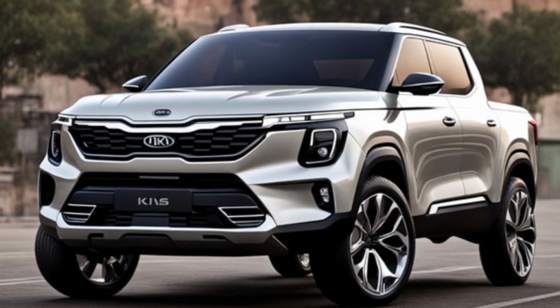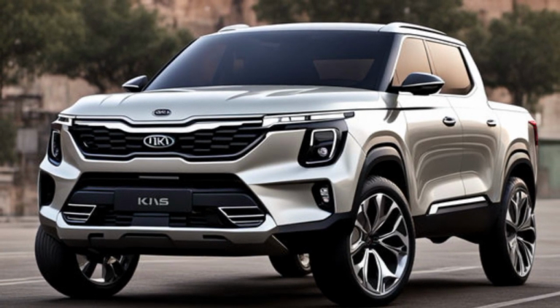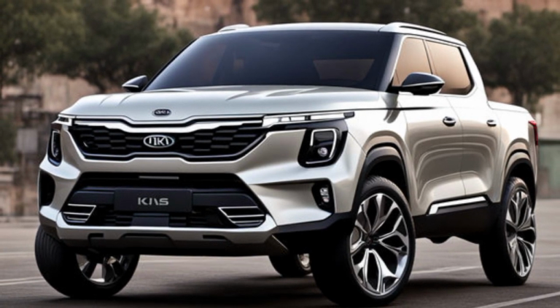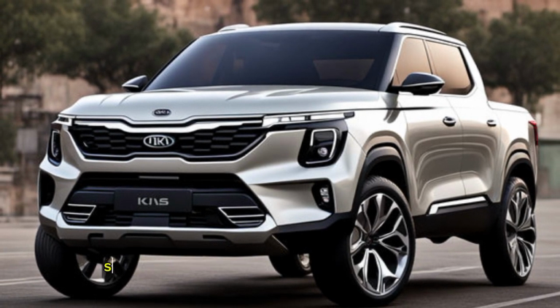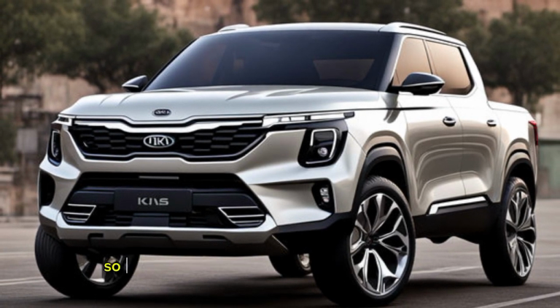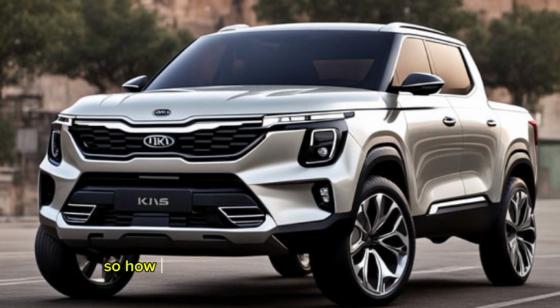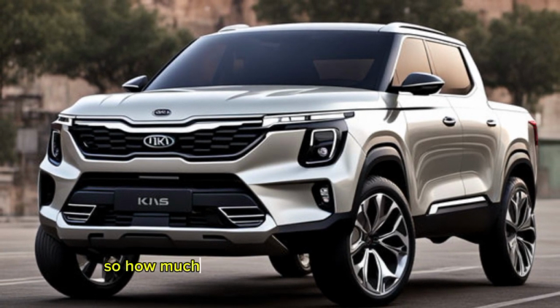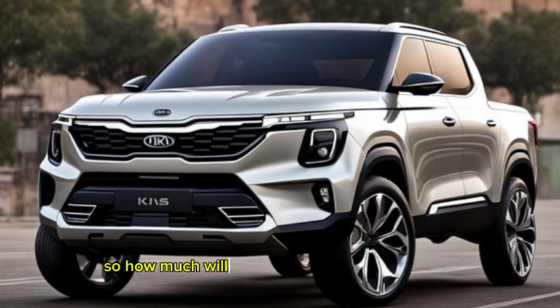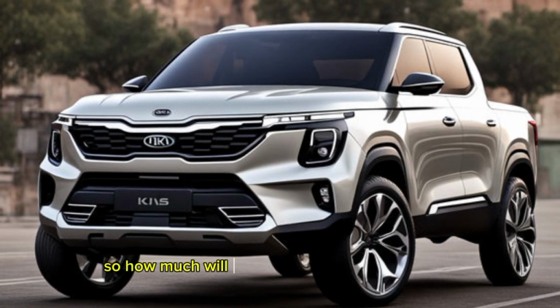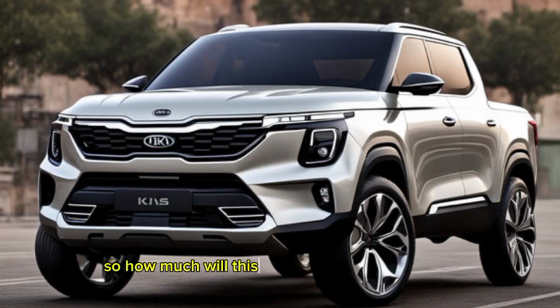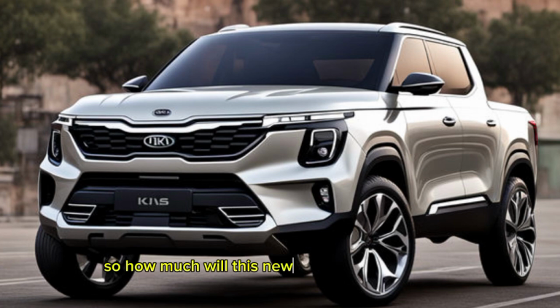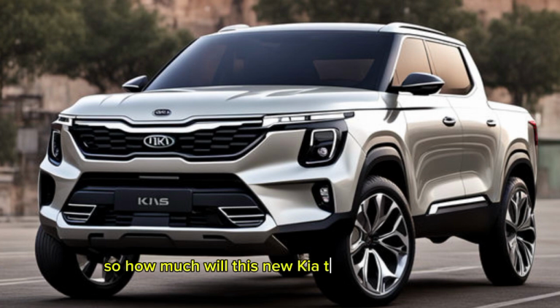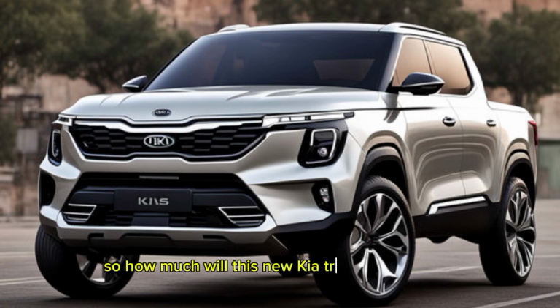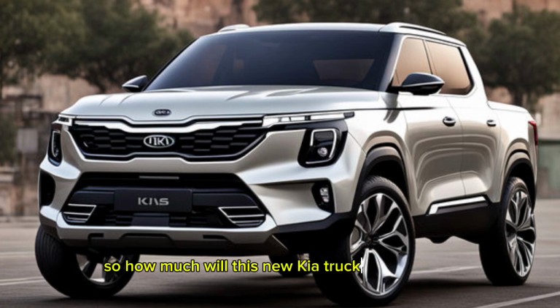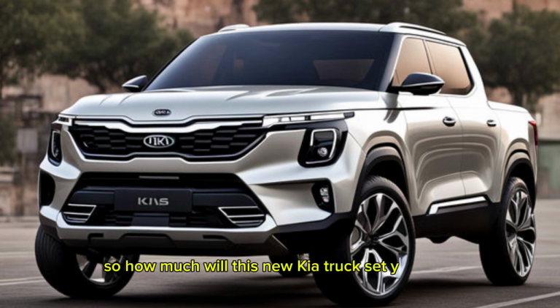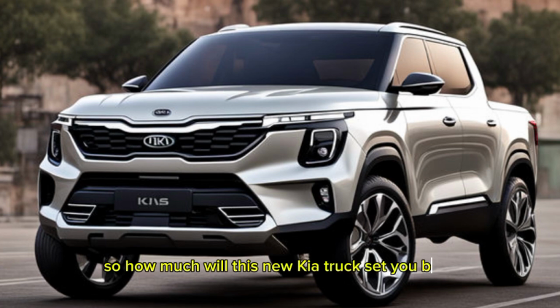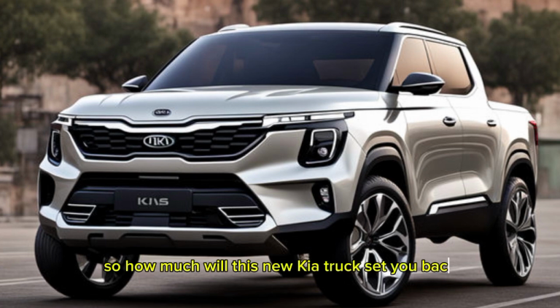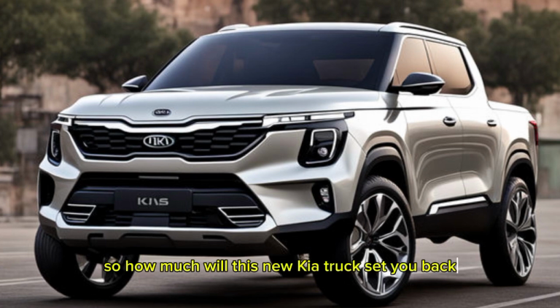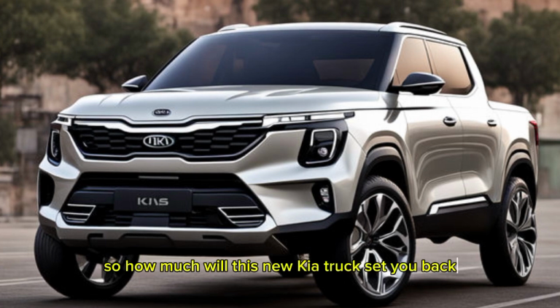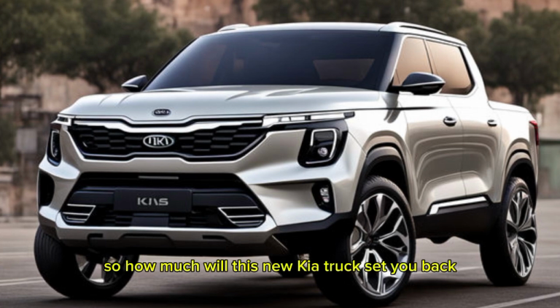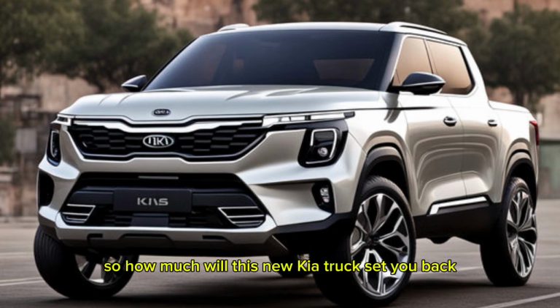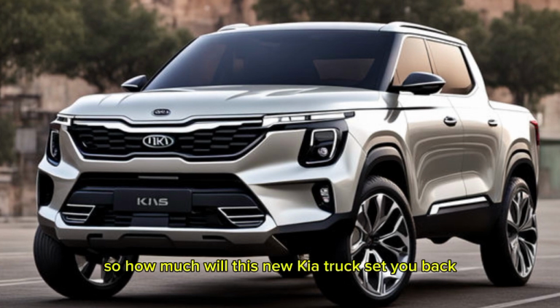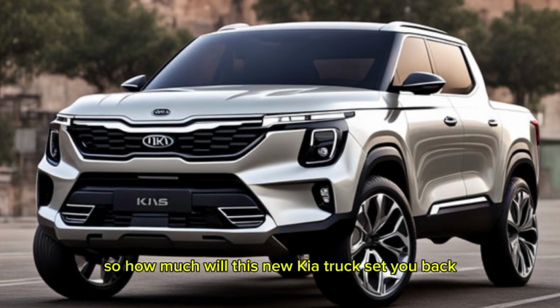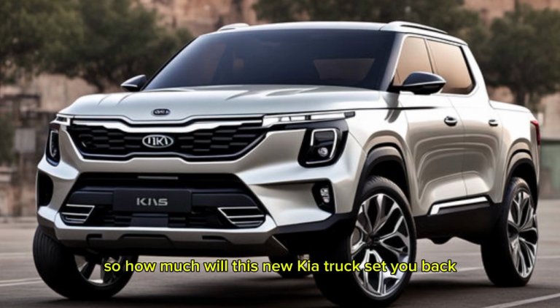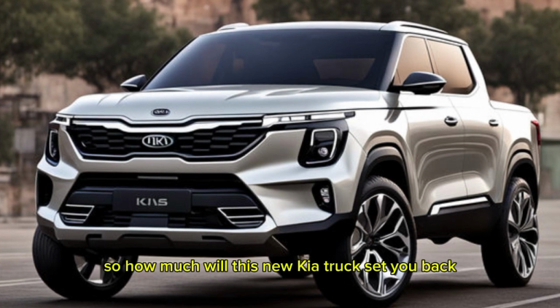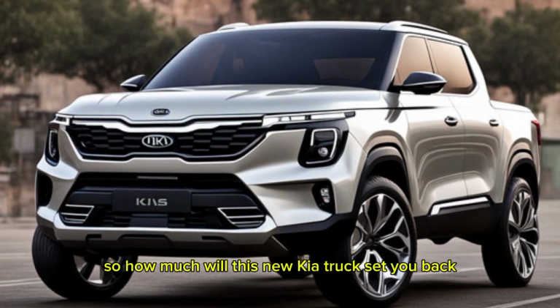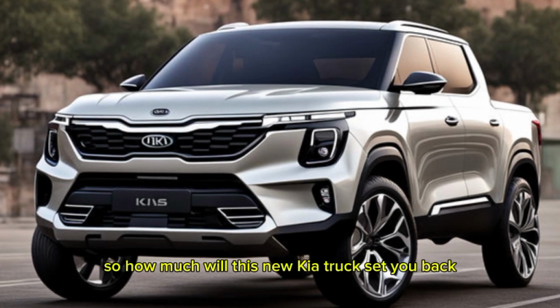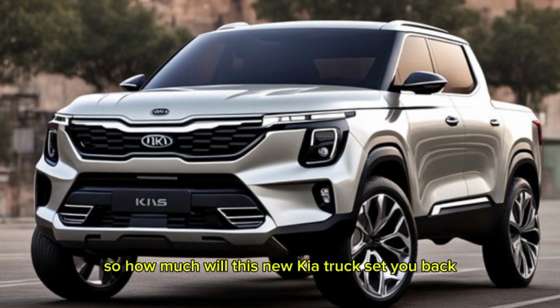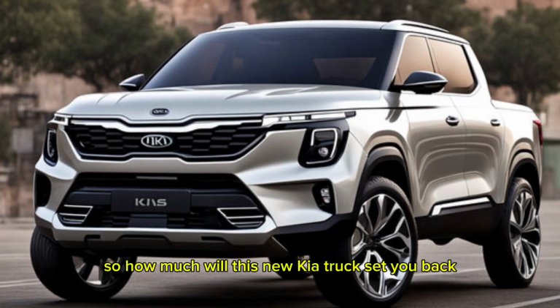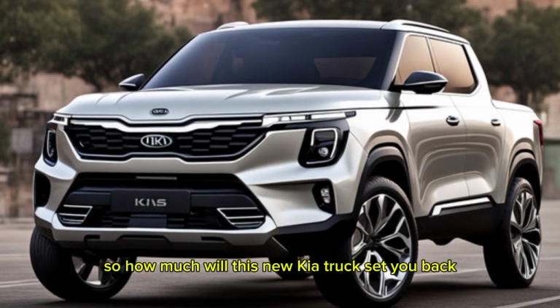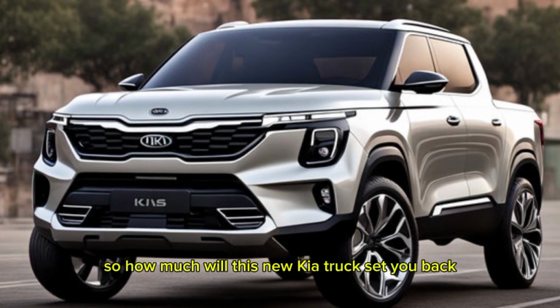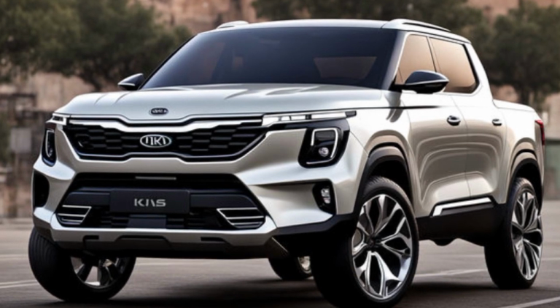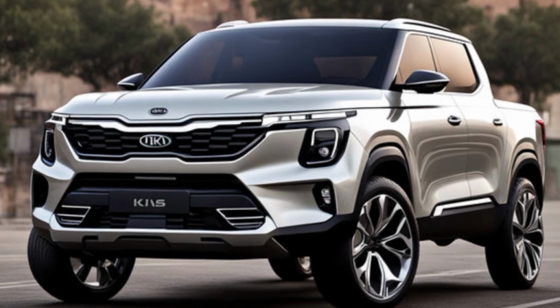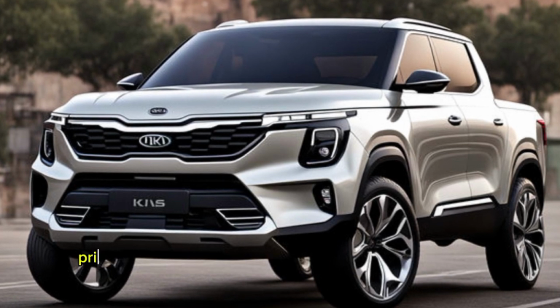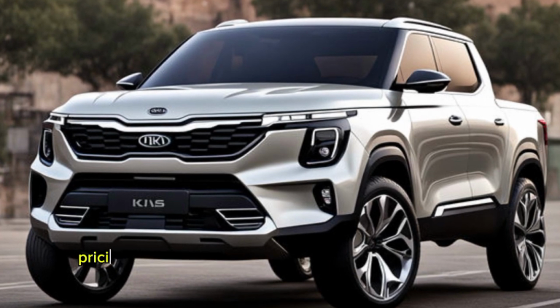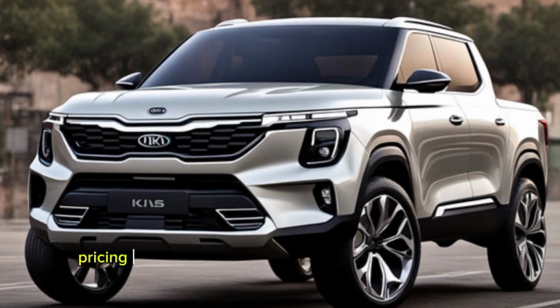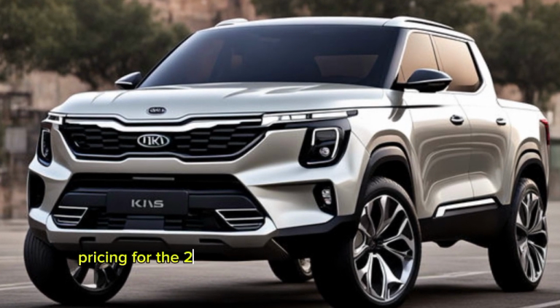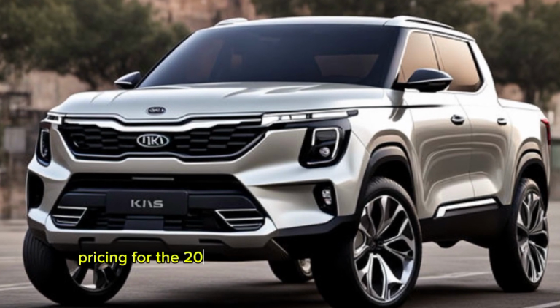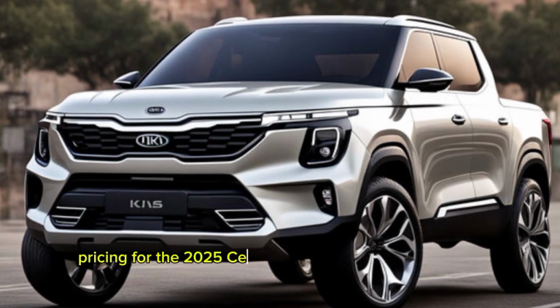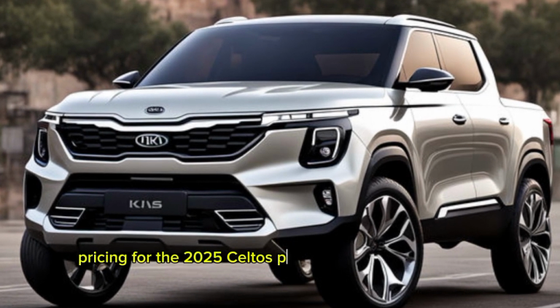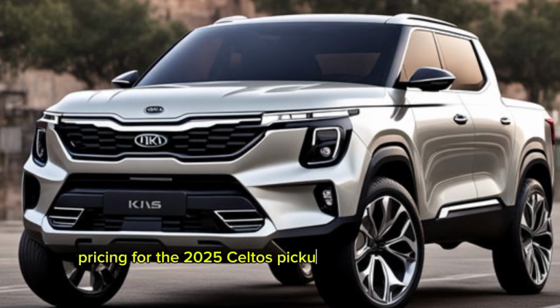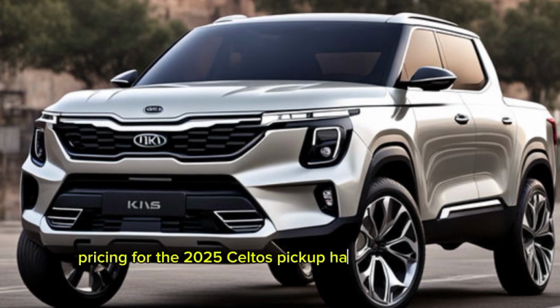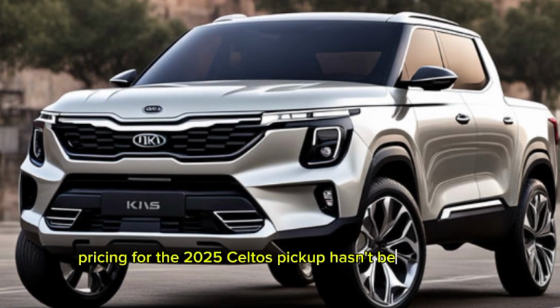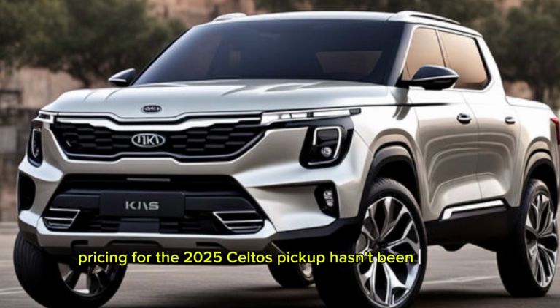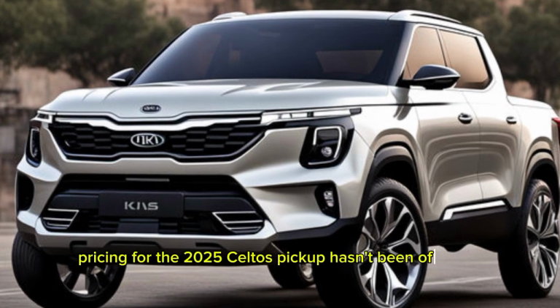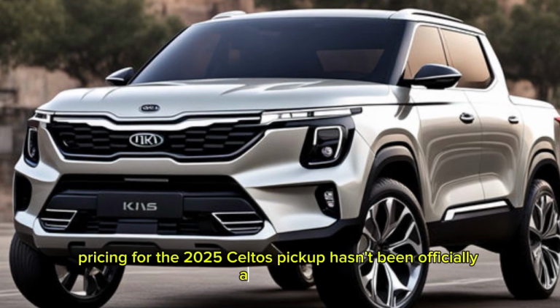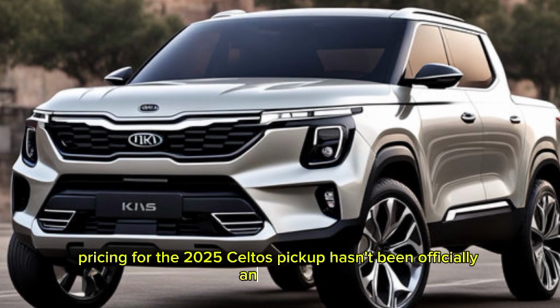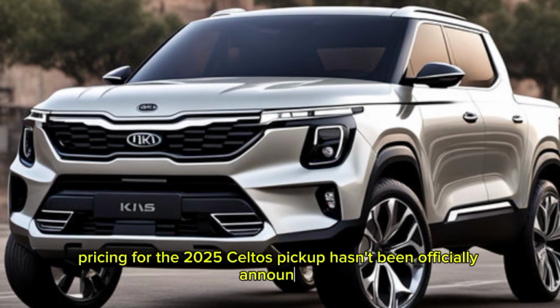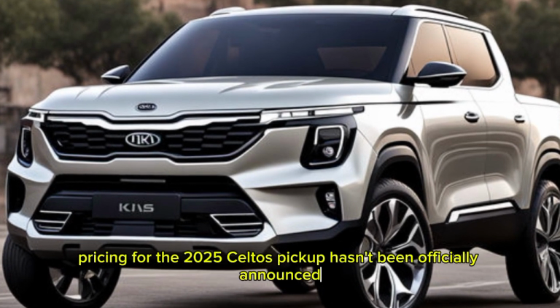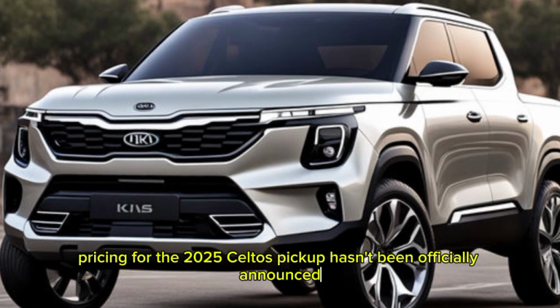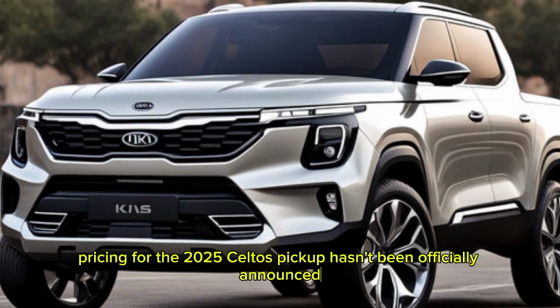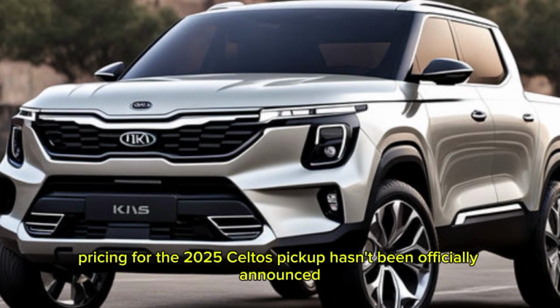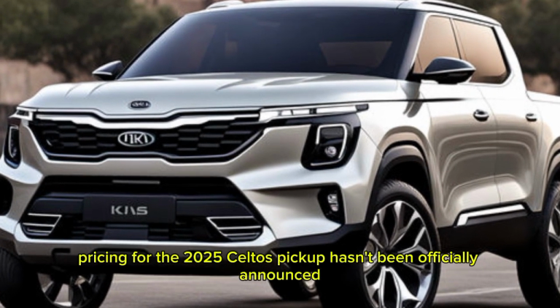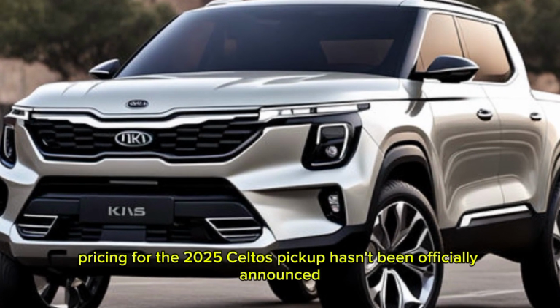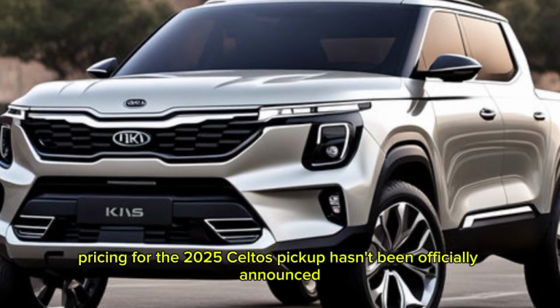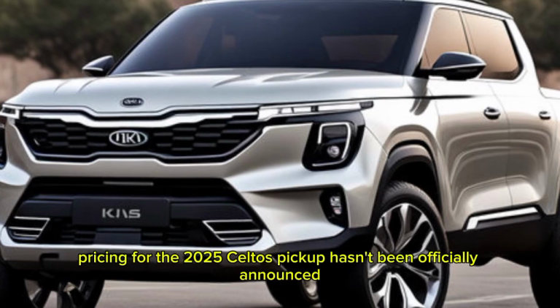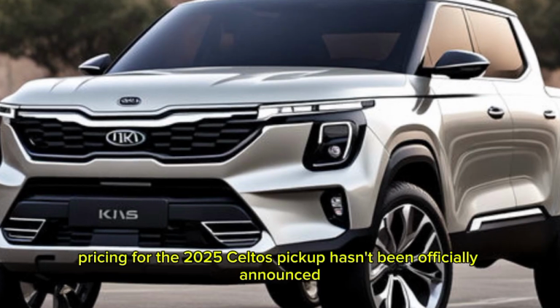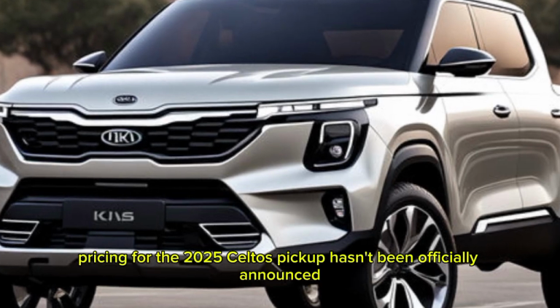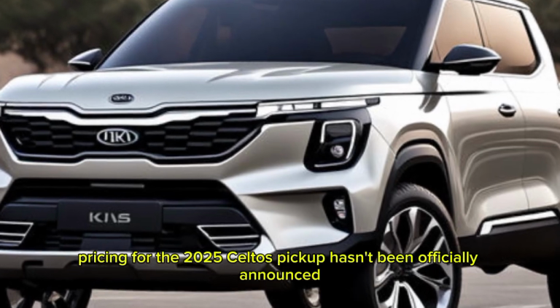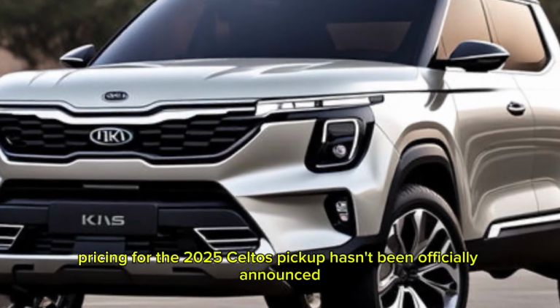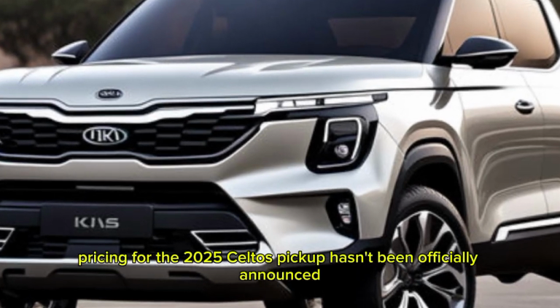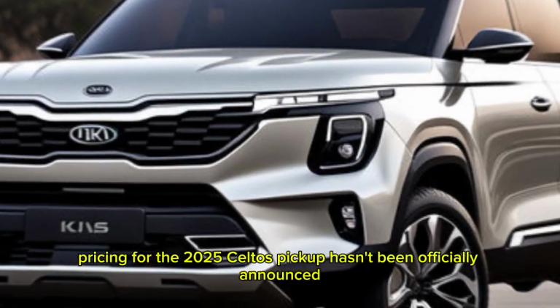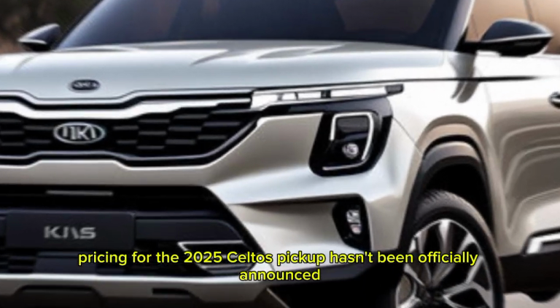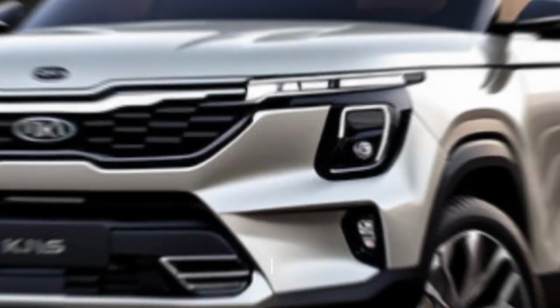How much will this new Kia truck set you back? Pricing for the 2025 Seltos pickup hasn't been officially announced yet.